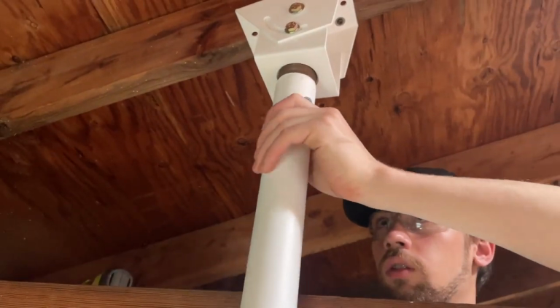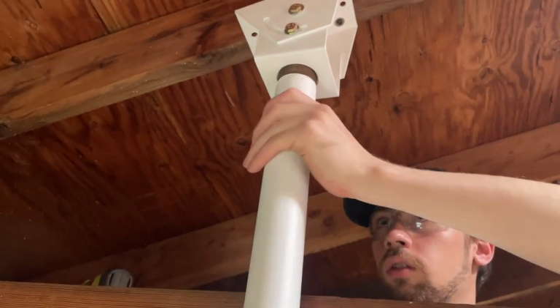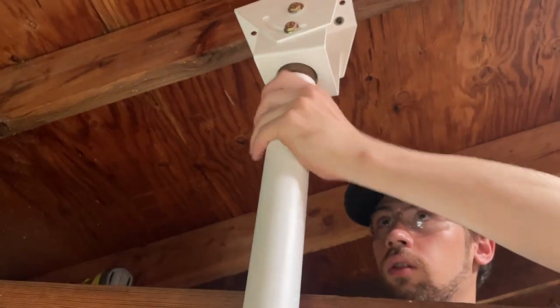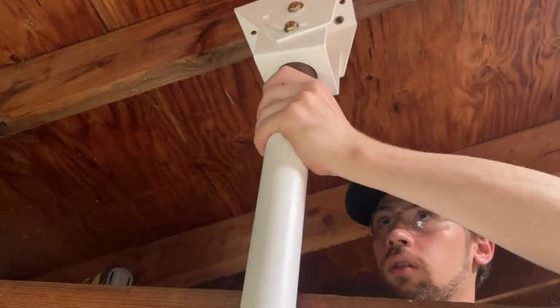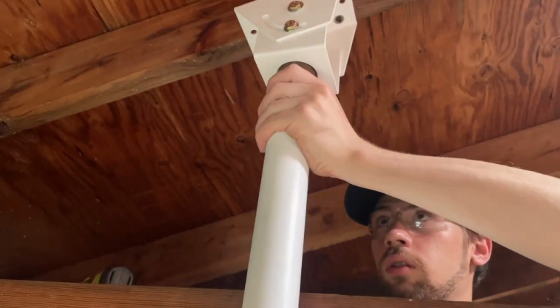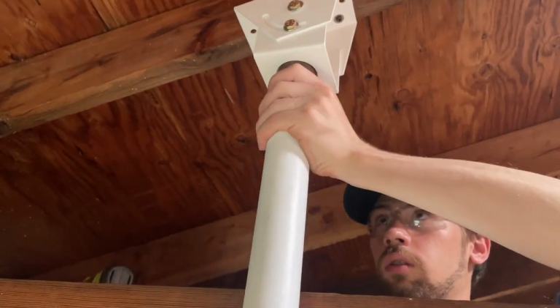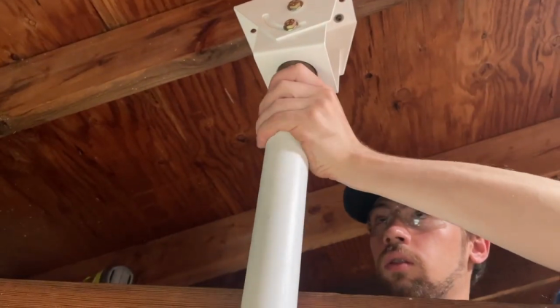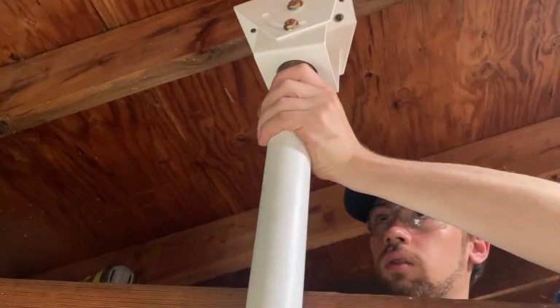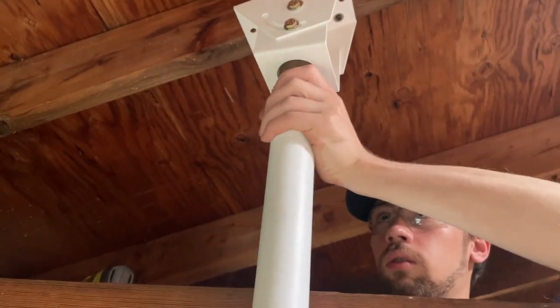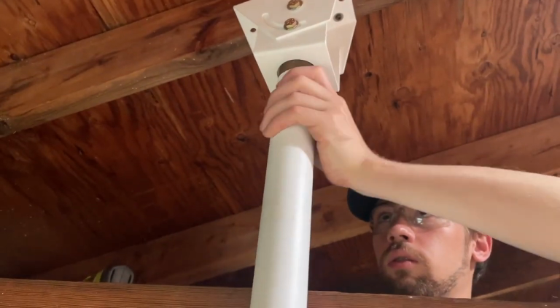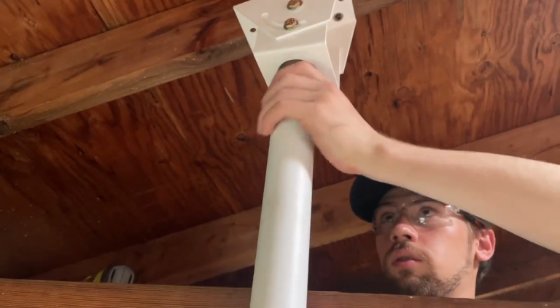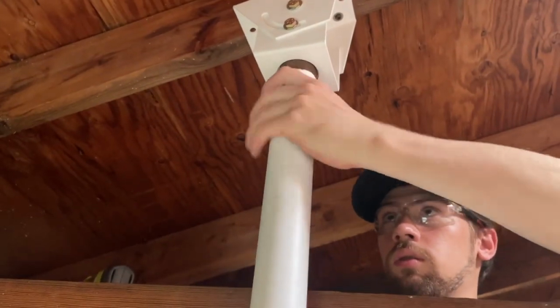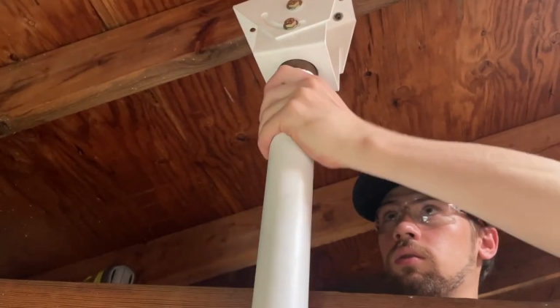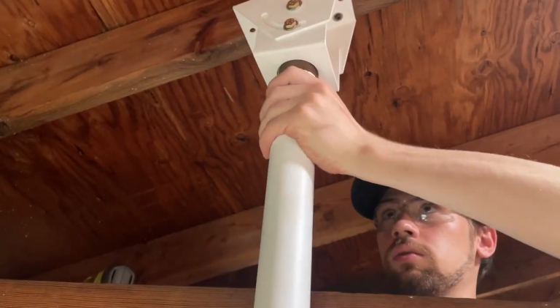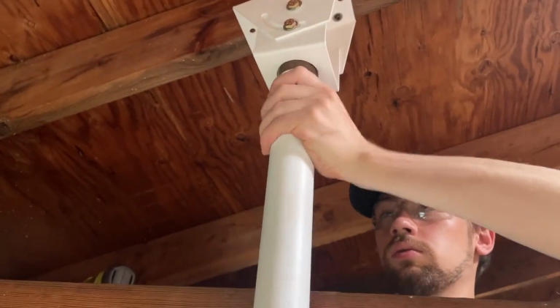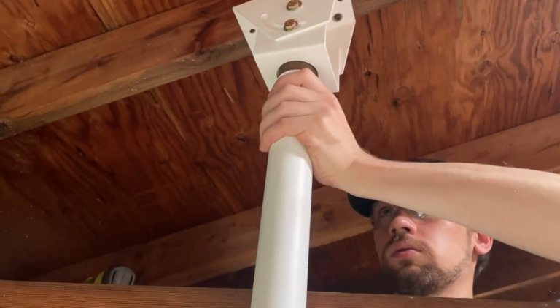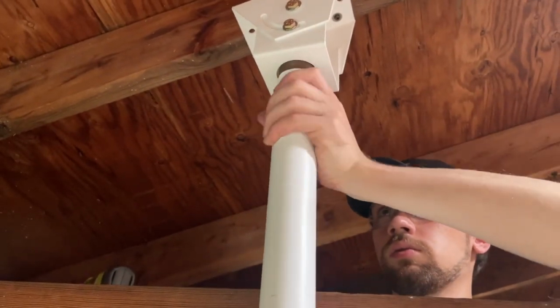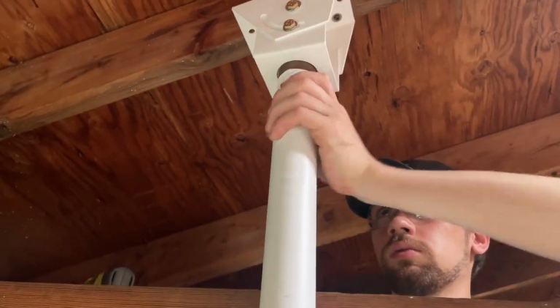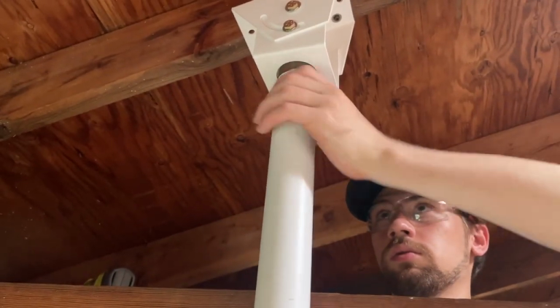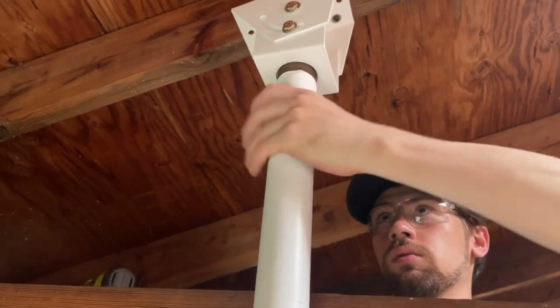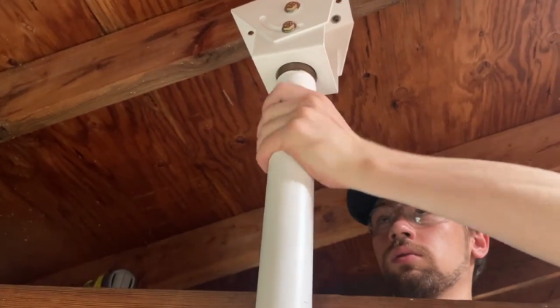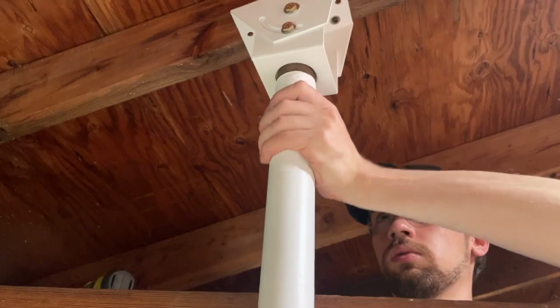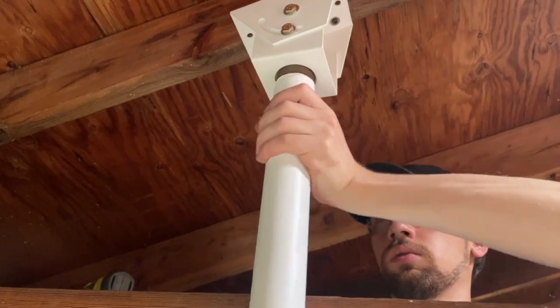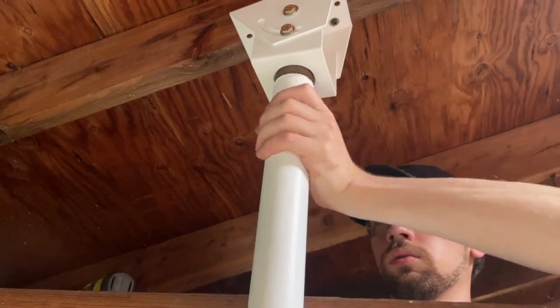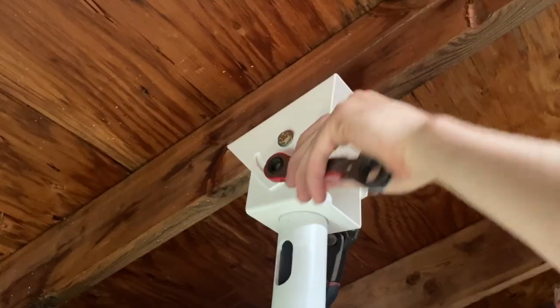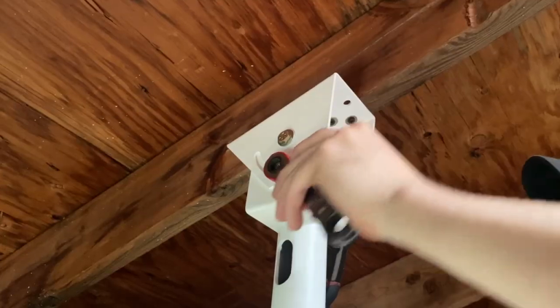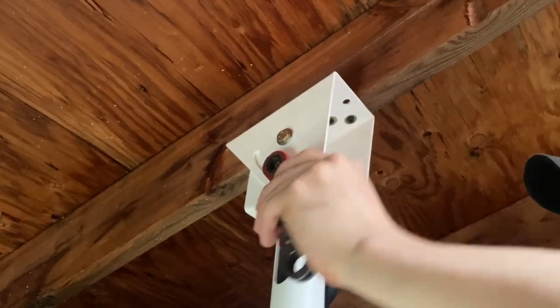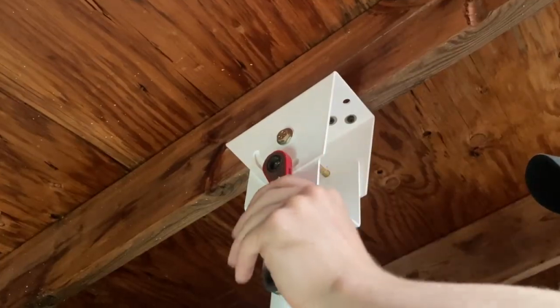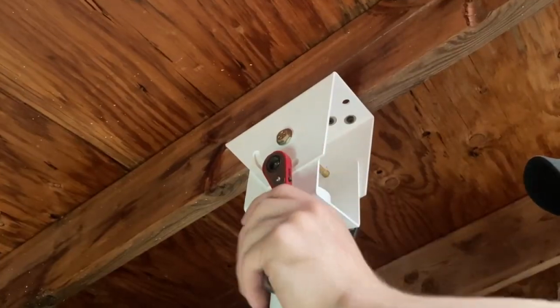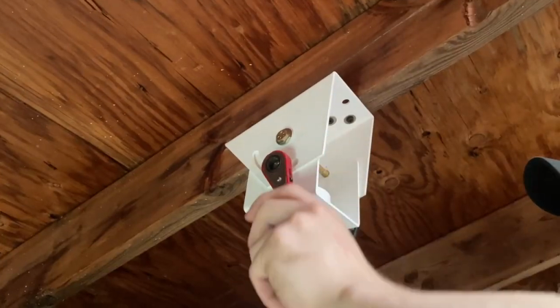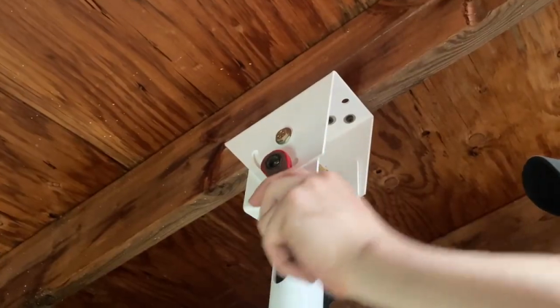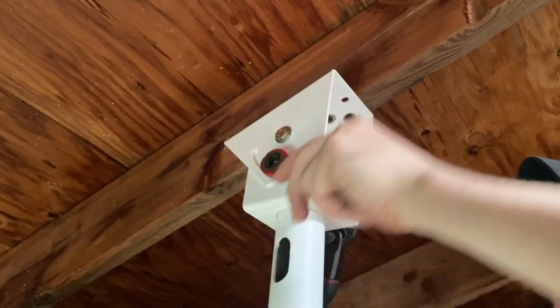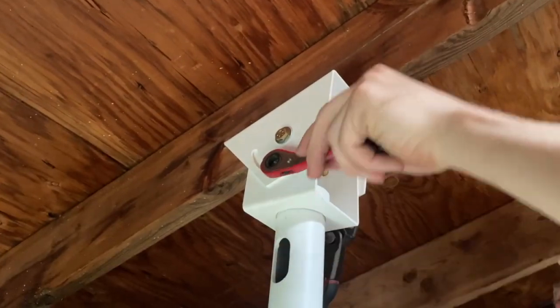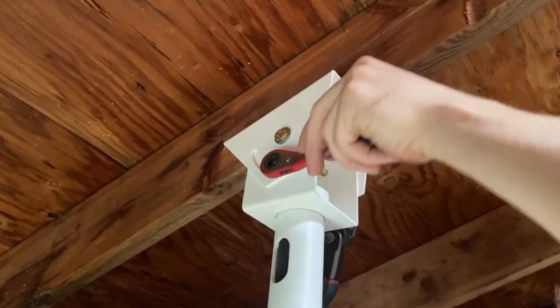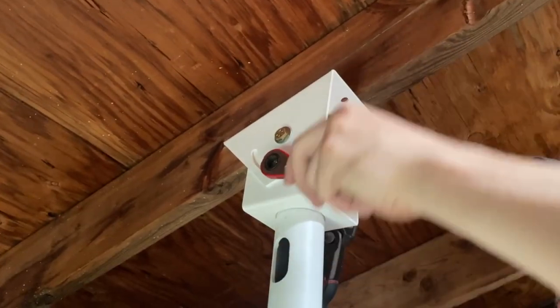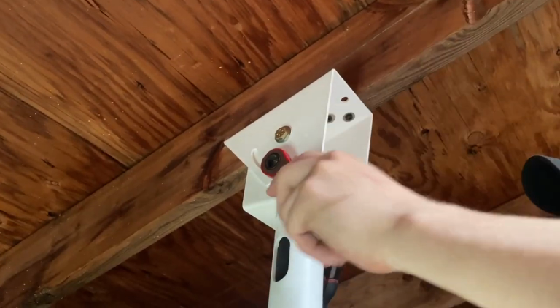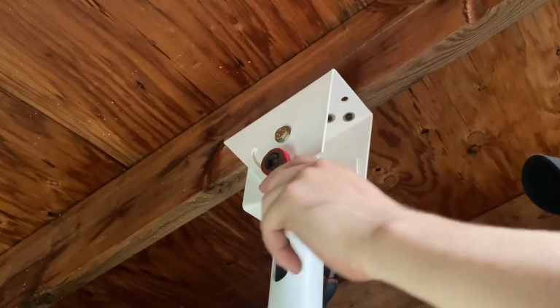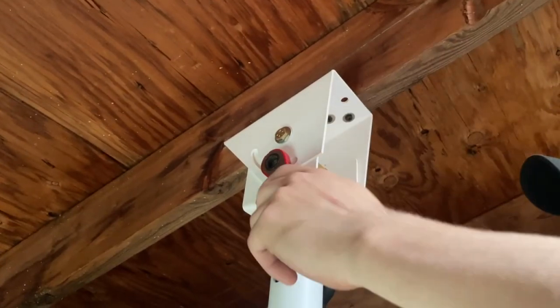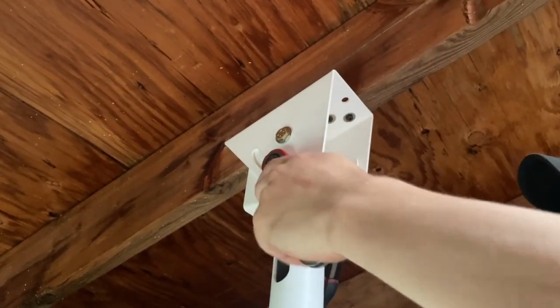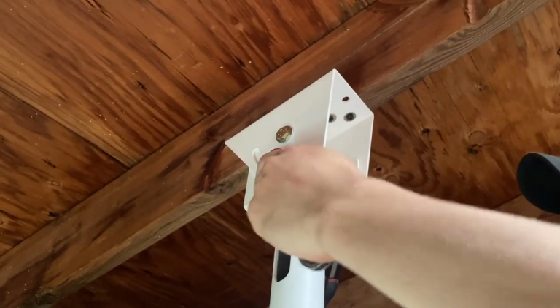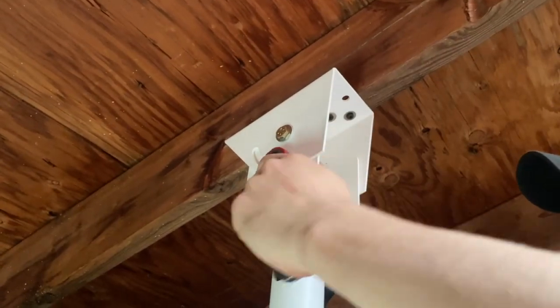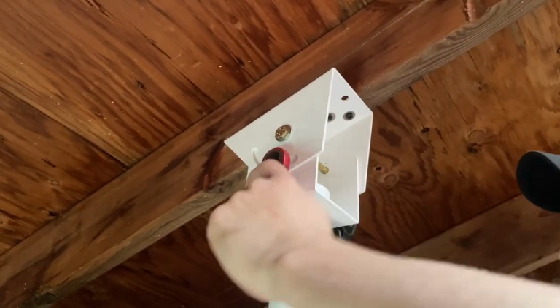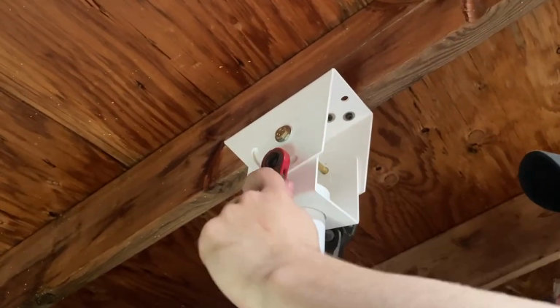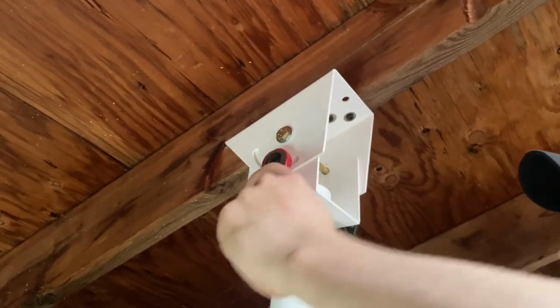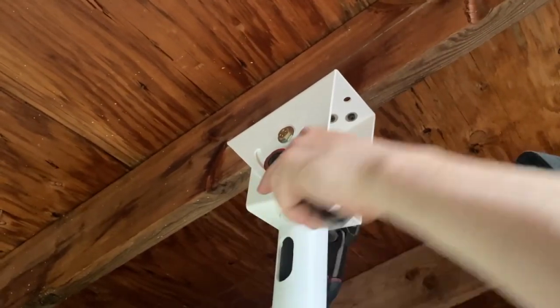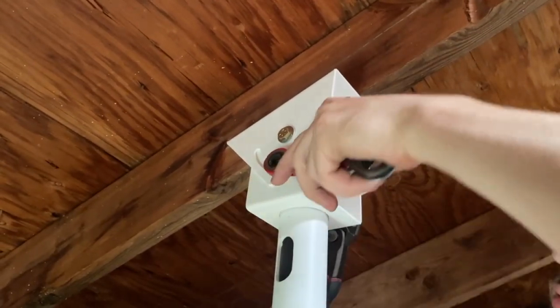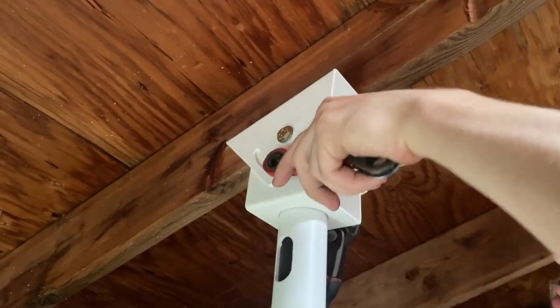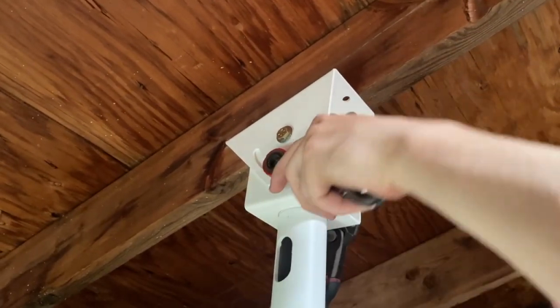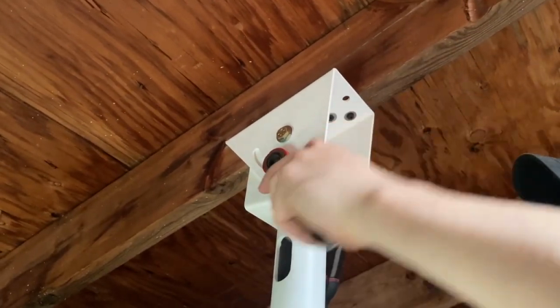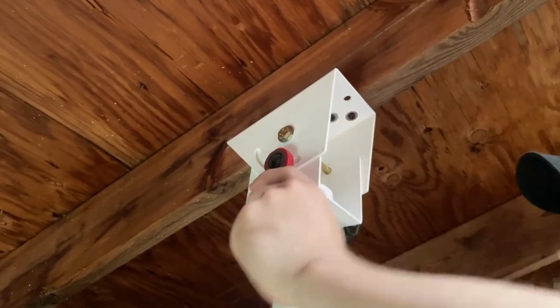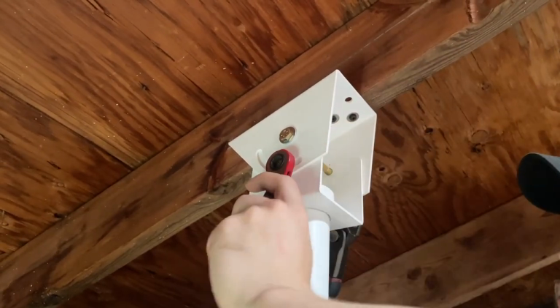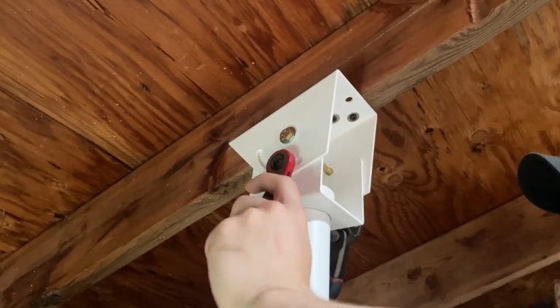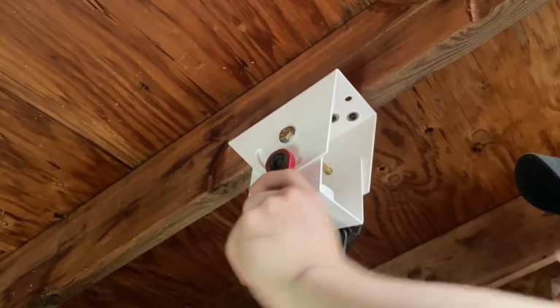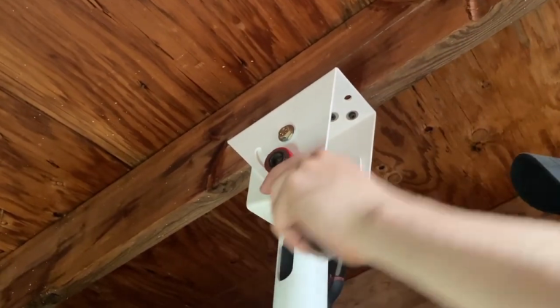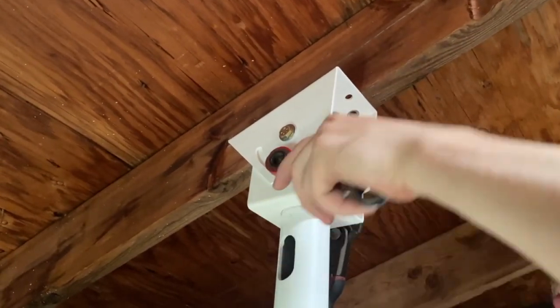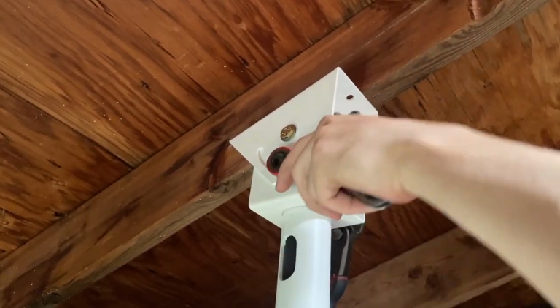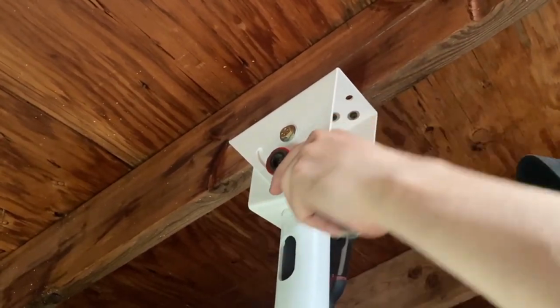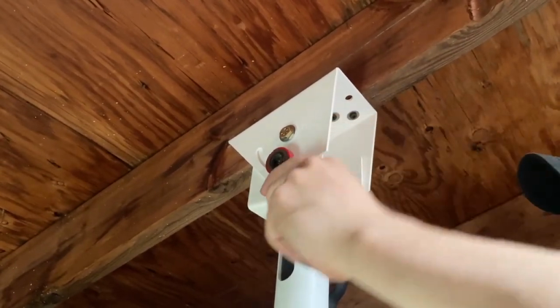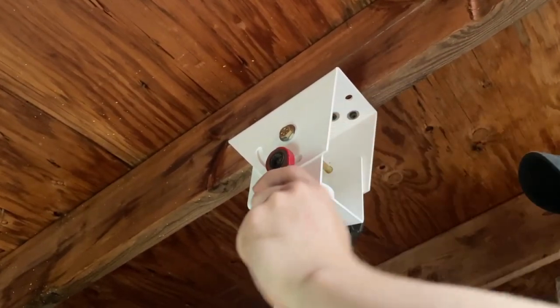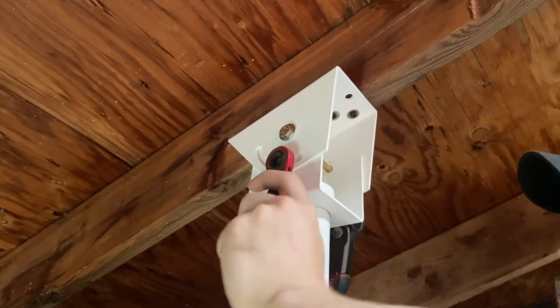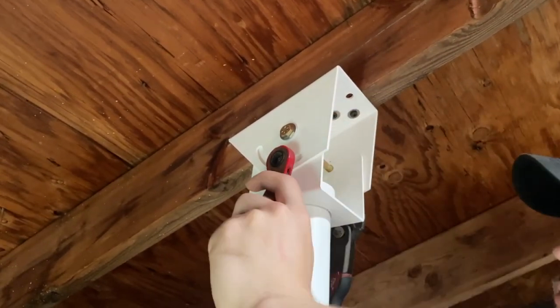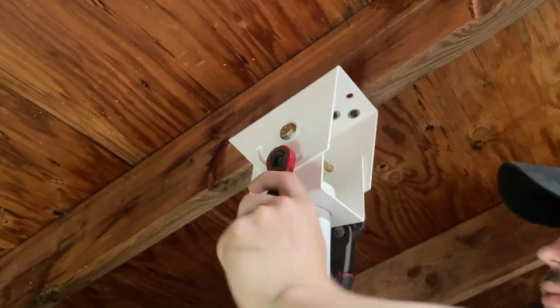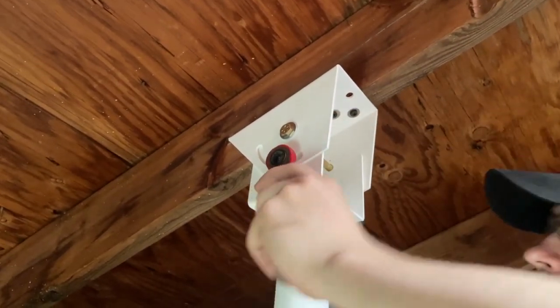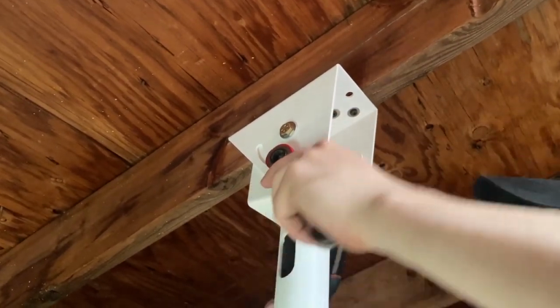When you're satisfied that the pipe is vertical, tighten the adjustment bolts. This will prevent the pipe from changing position.